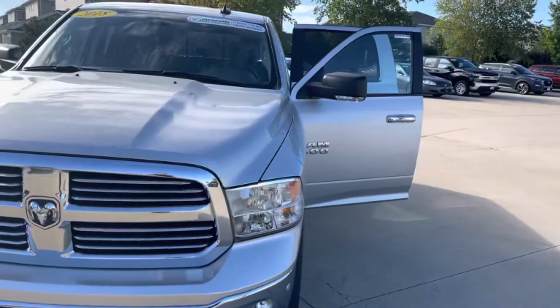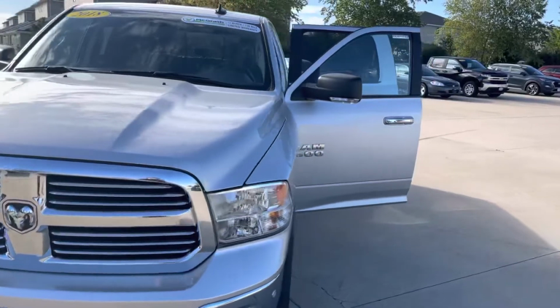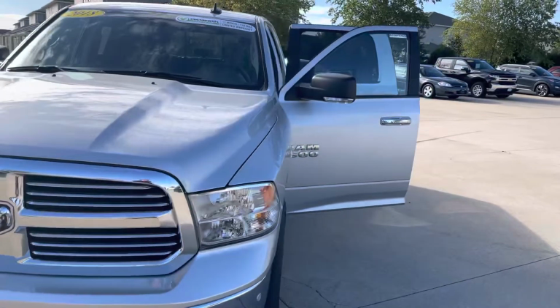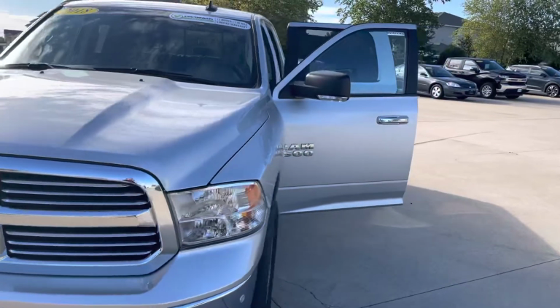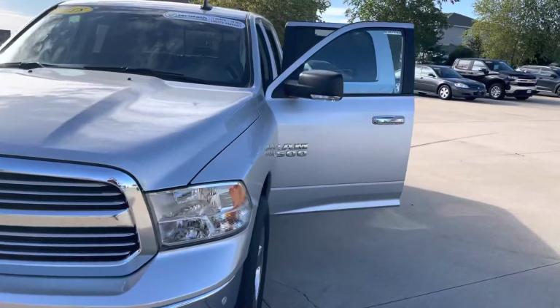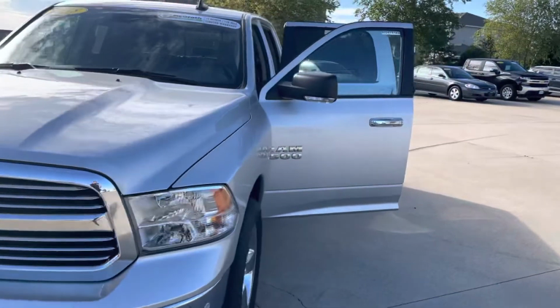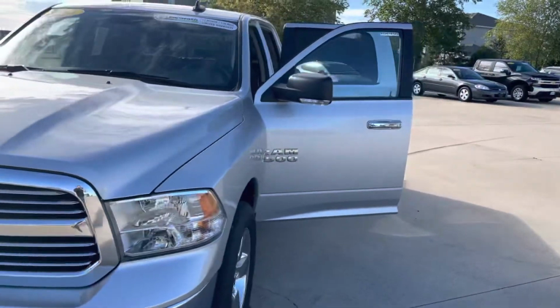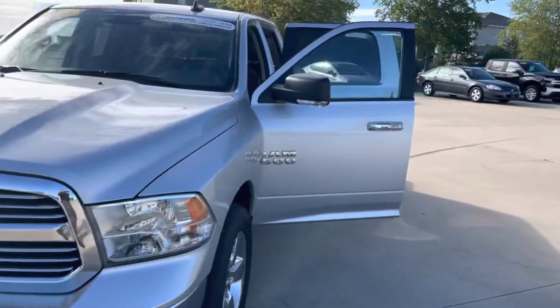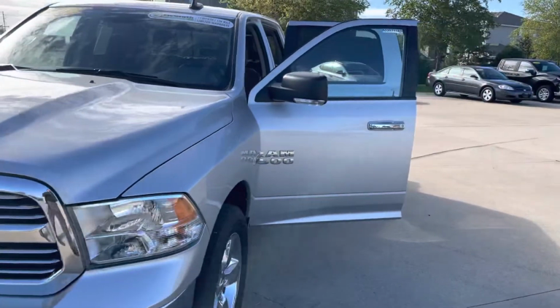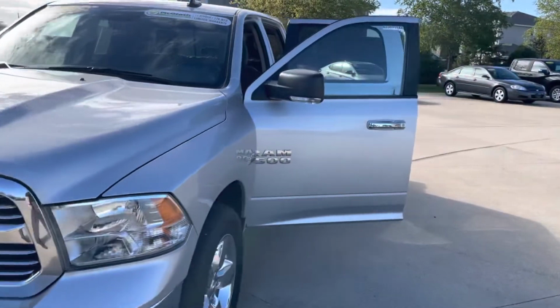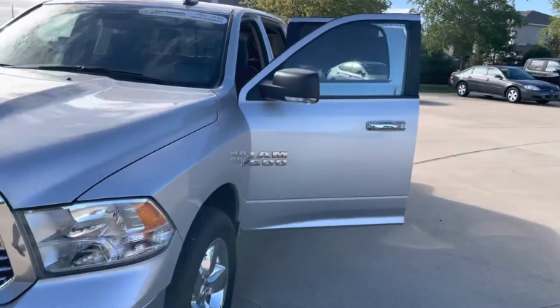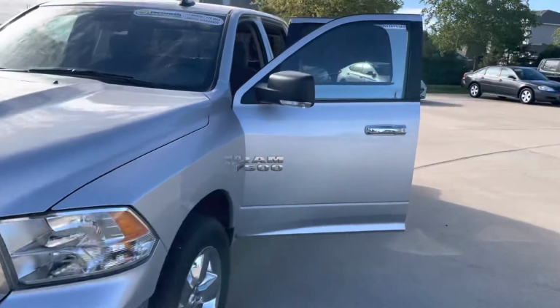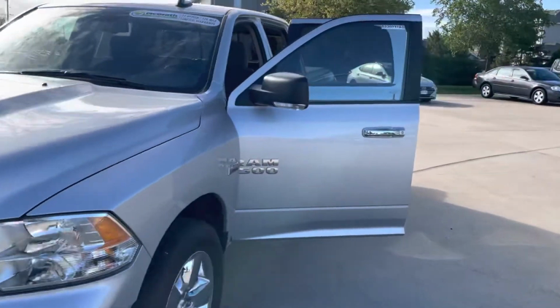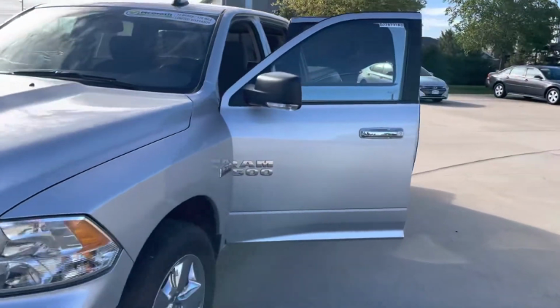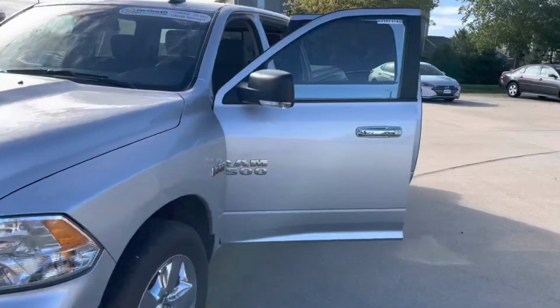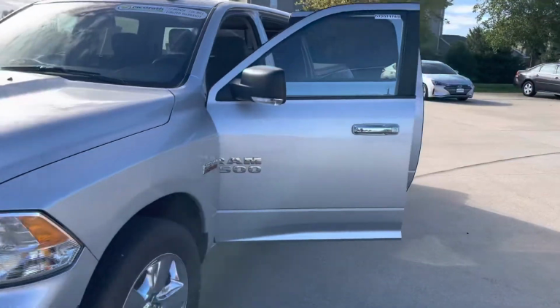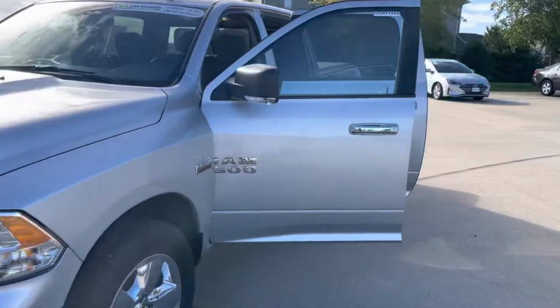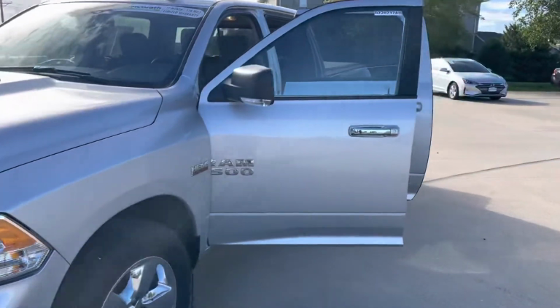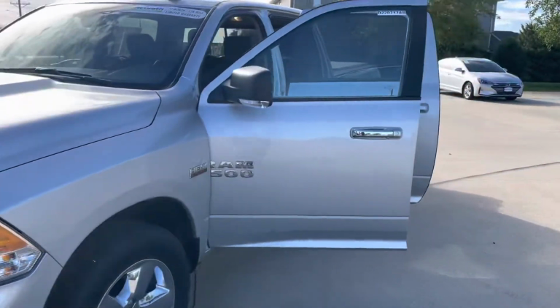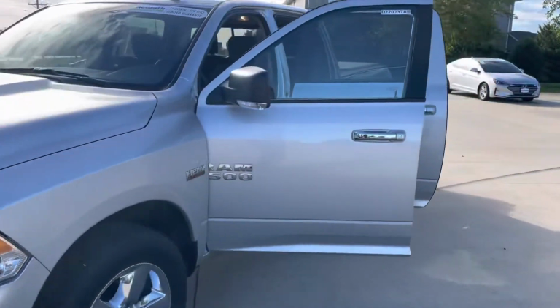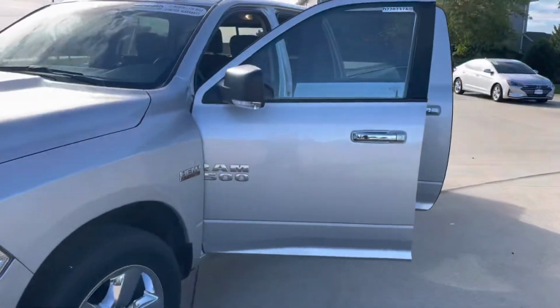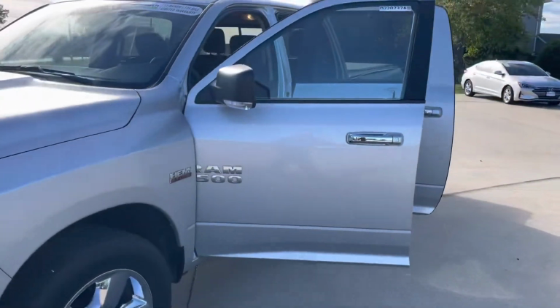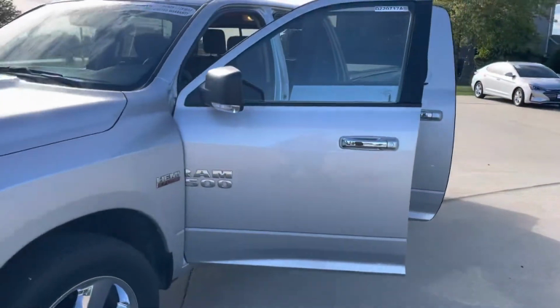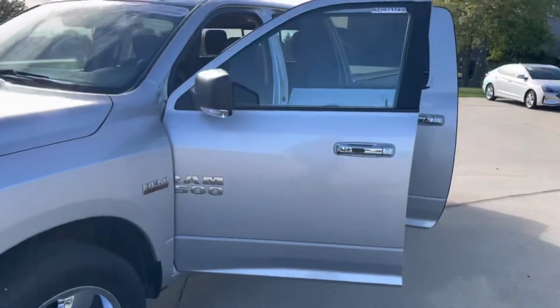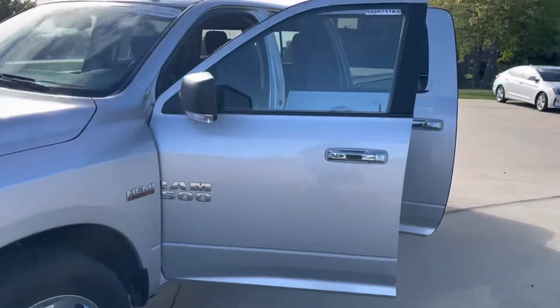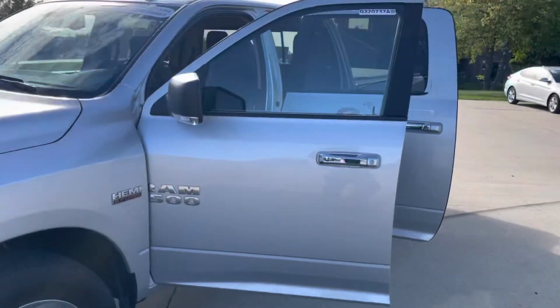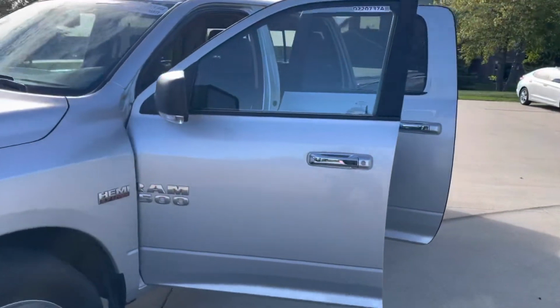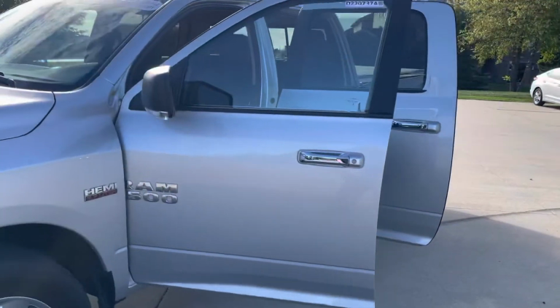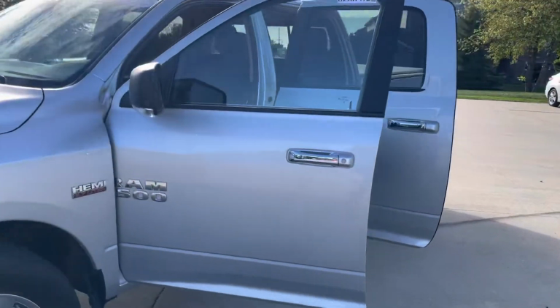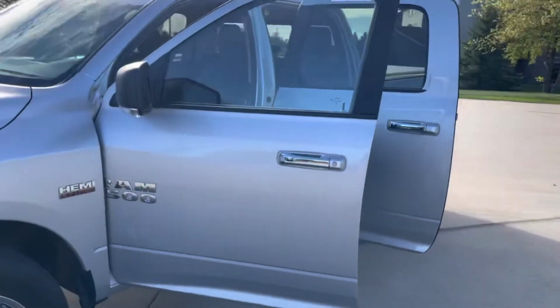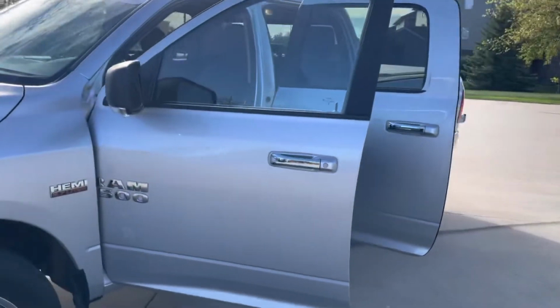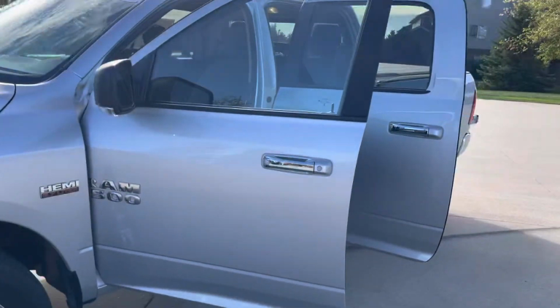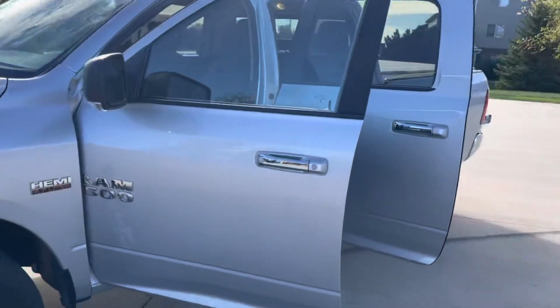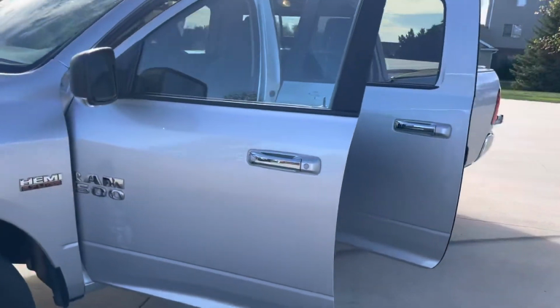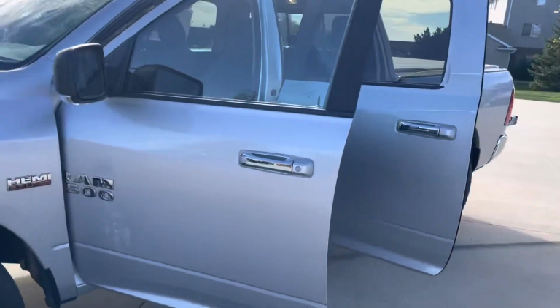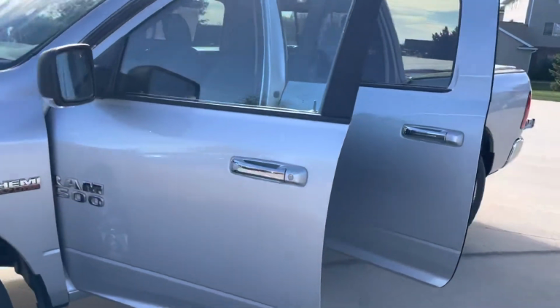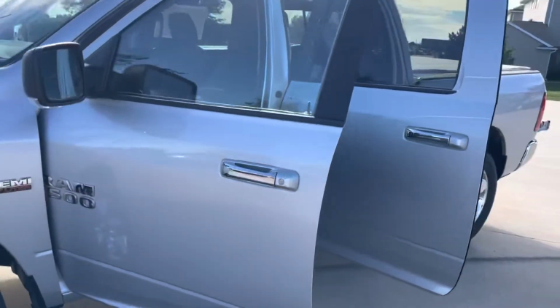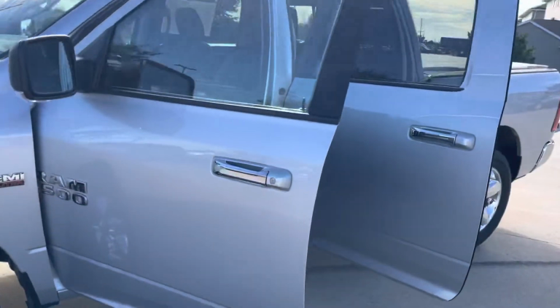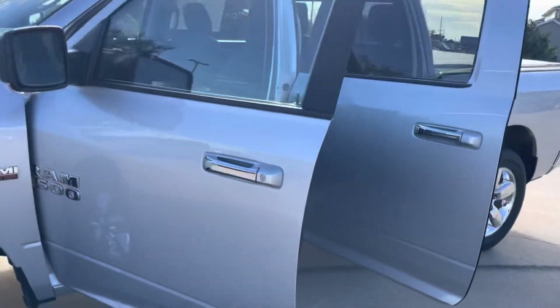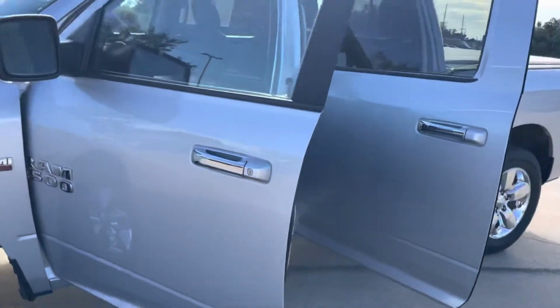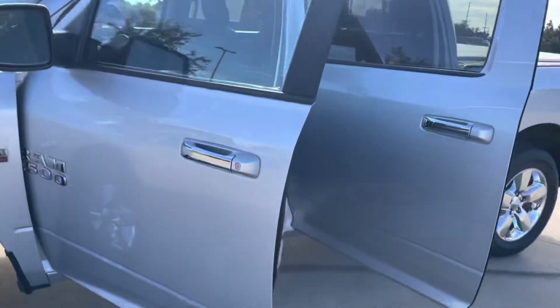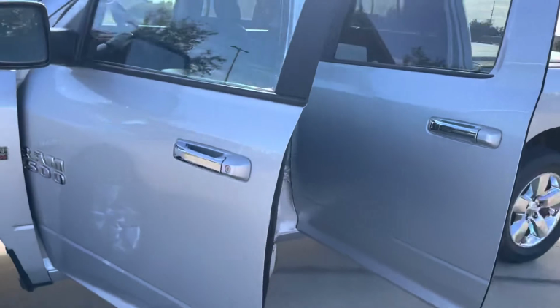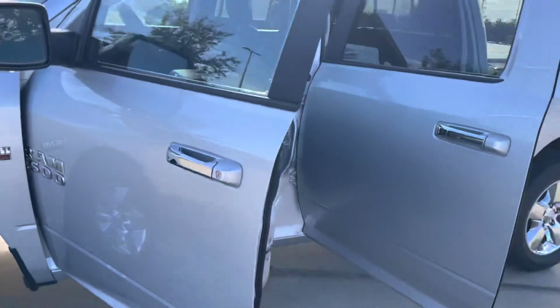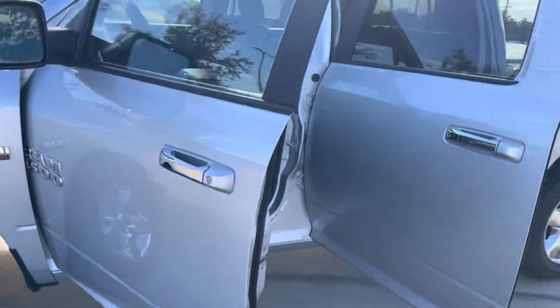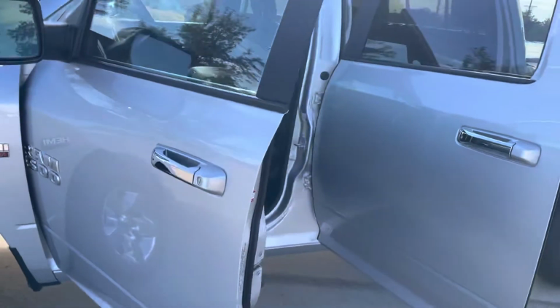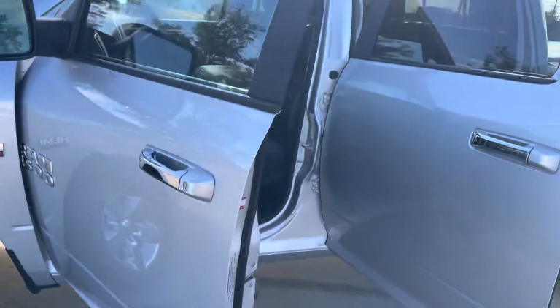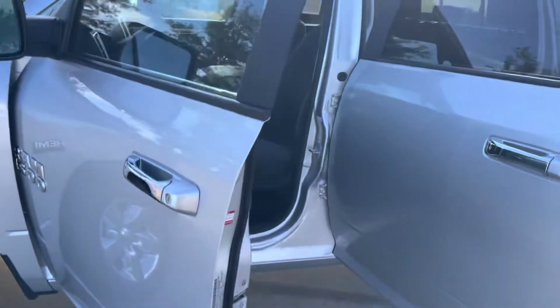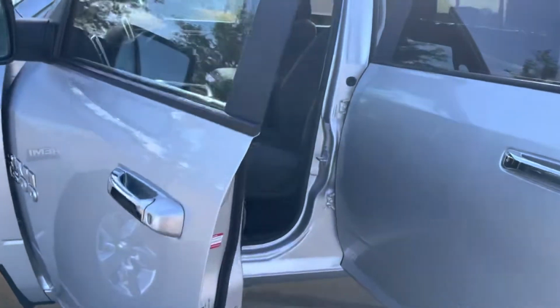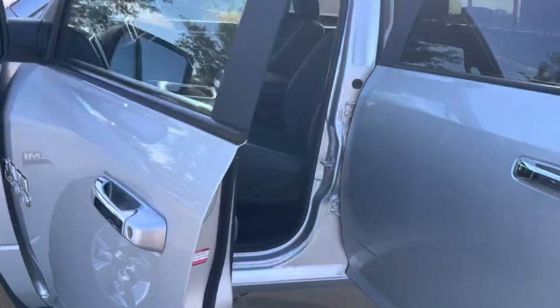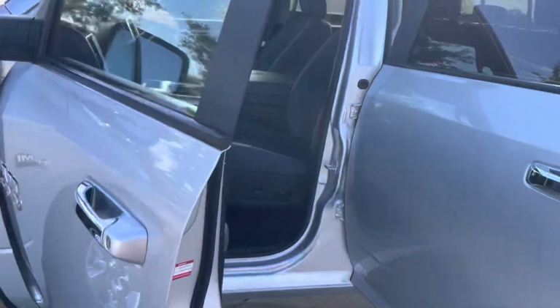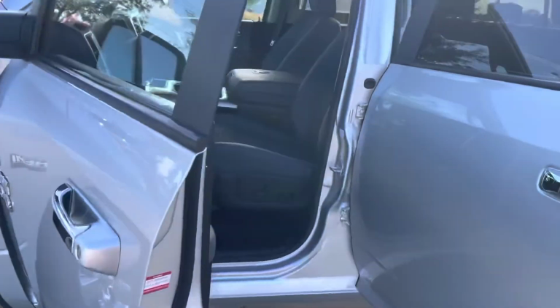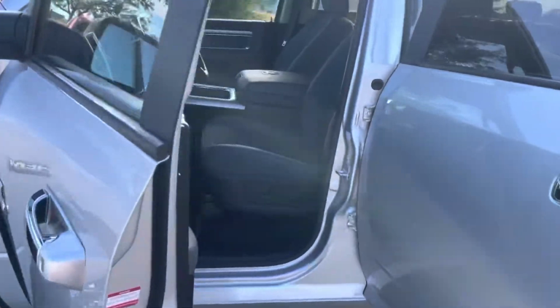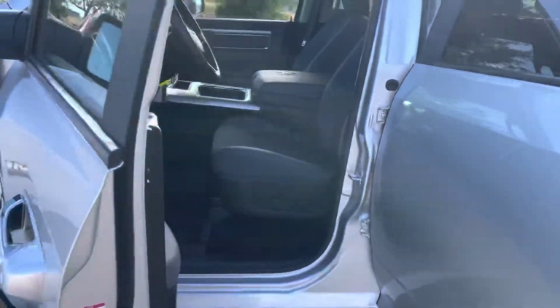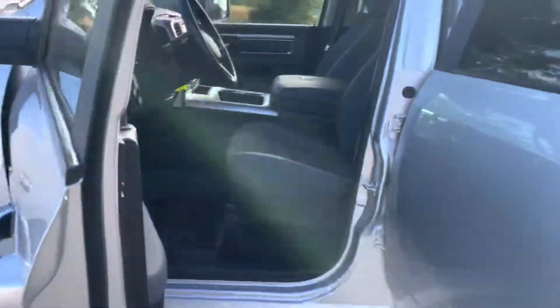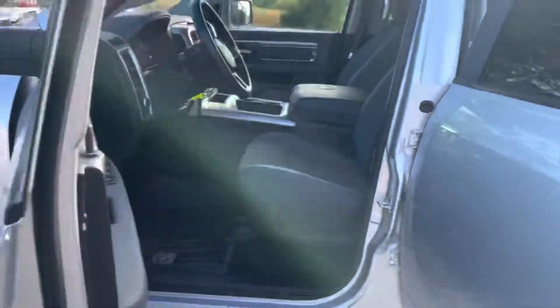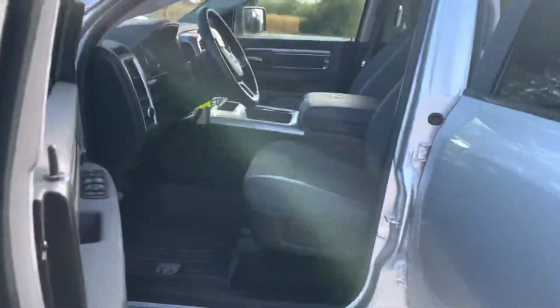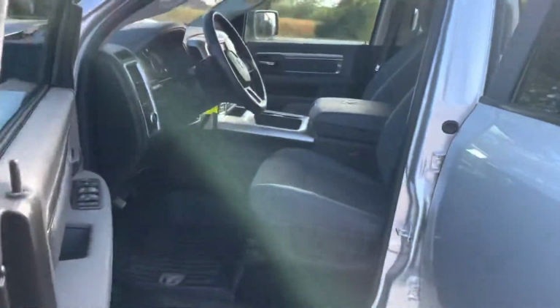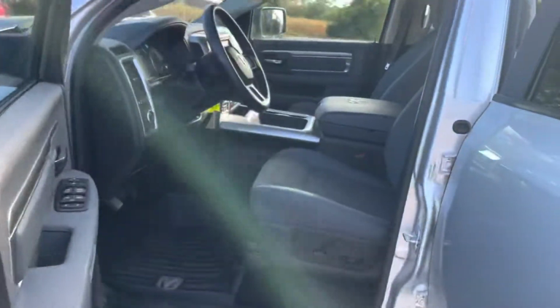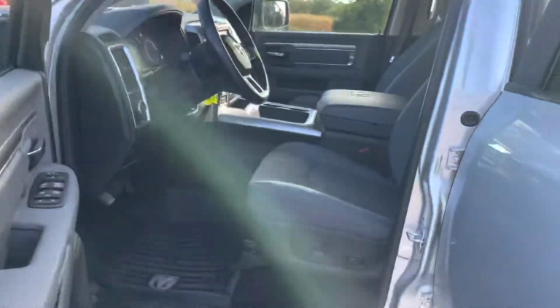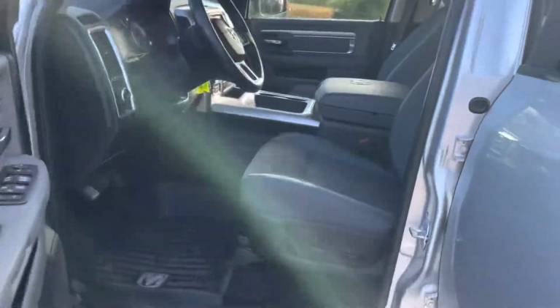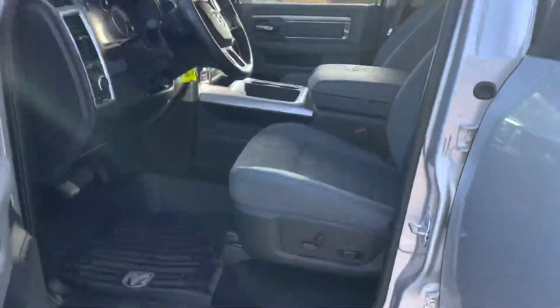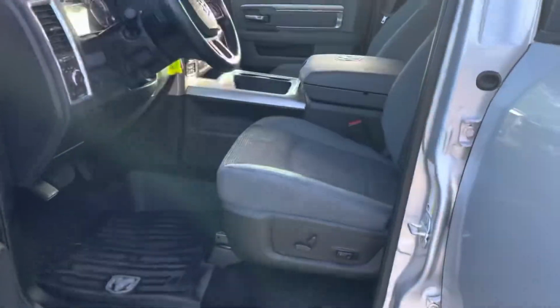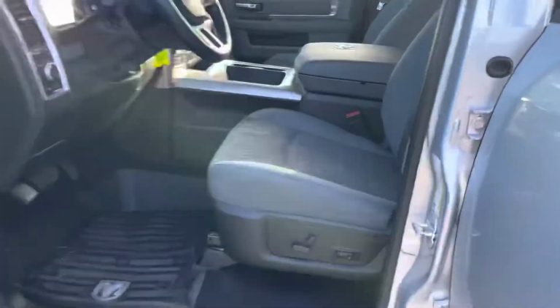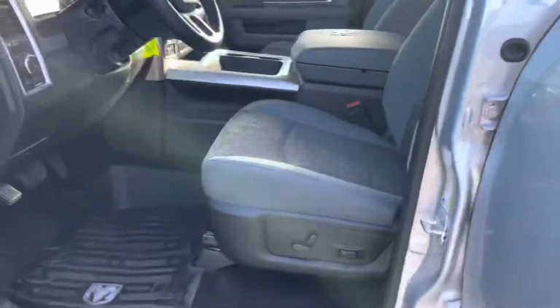It does have remote start on this one too. That was a question that I believed to be the case and I just confirmed it once I got it.